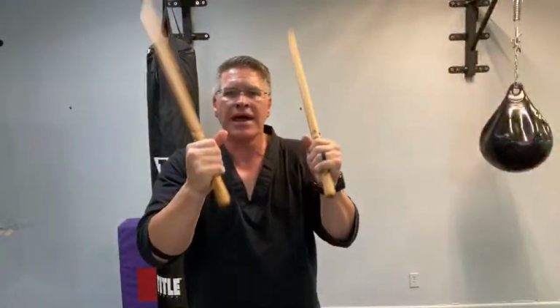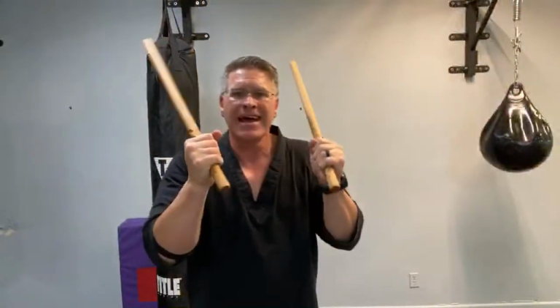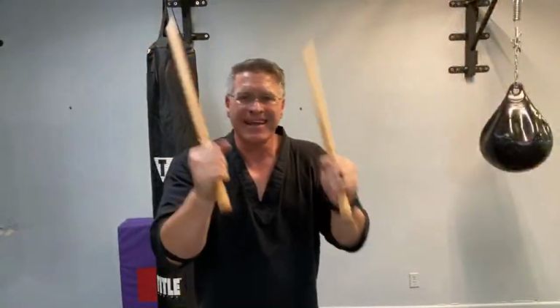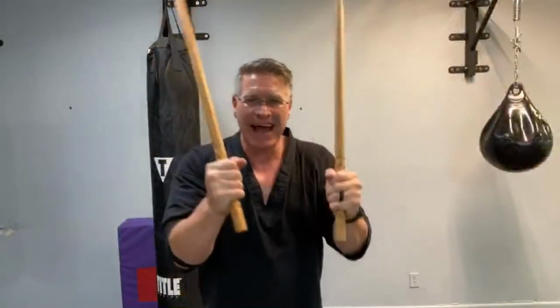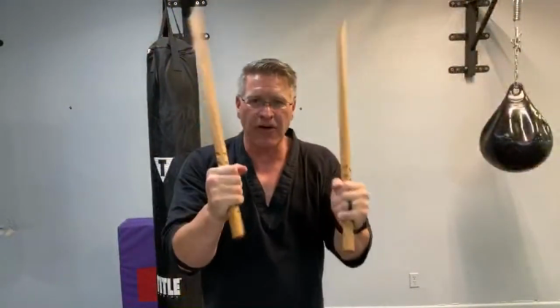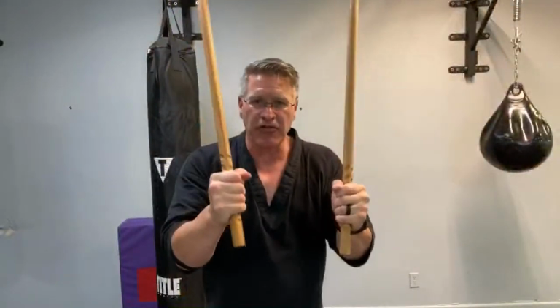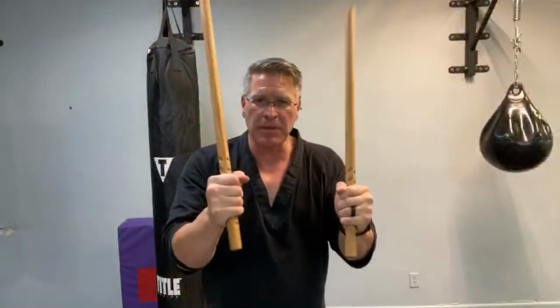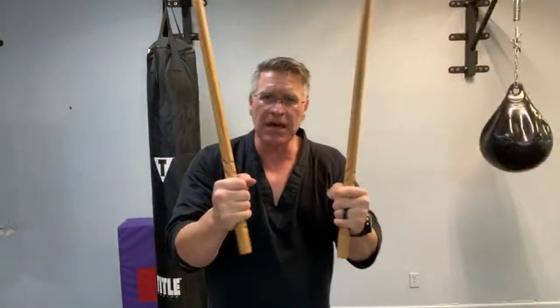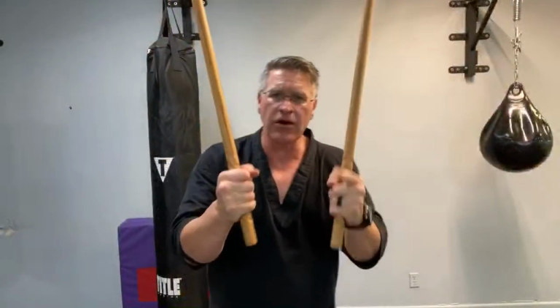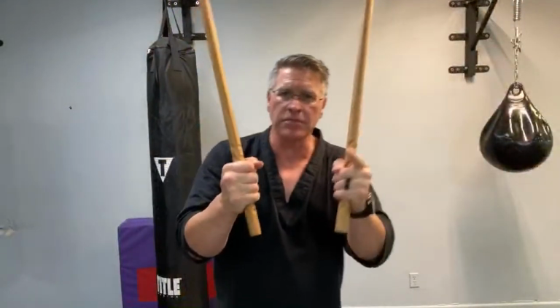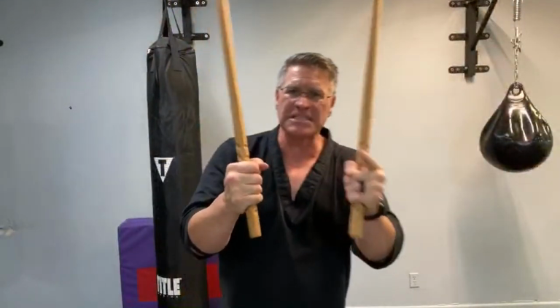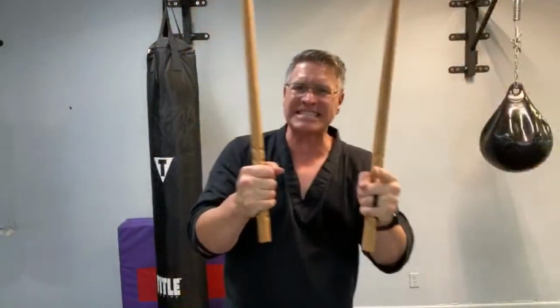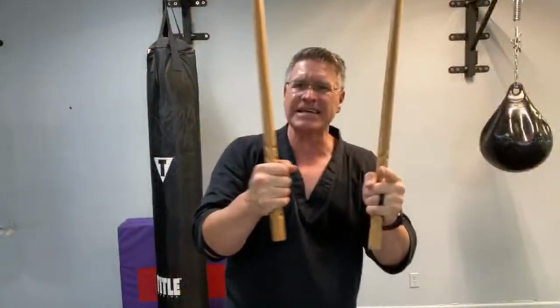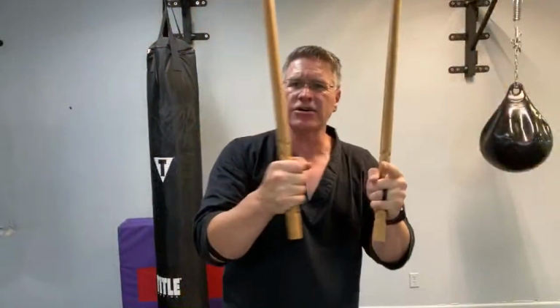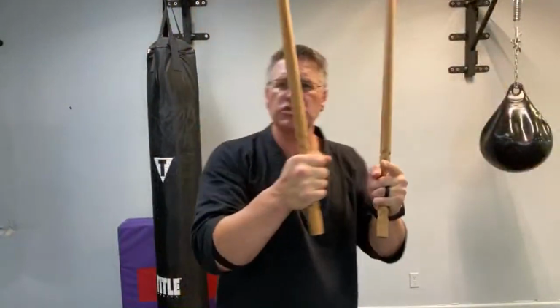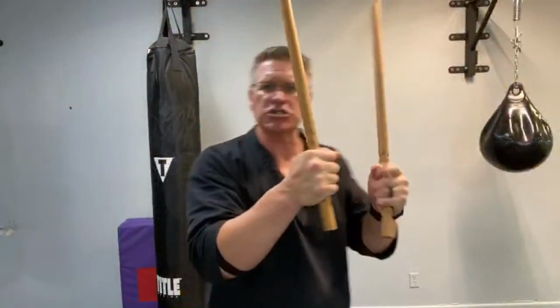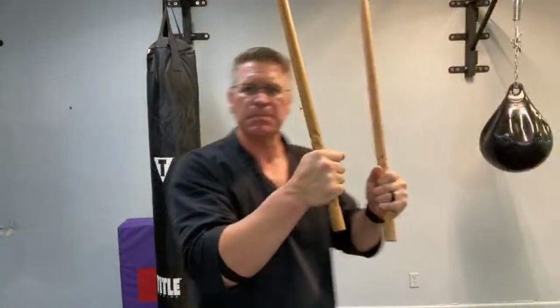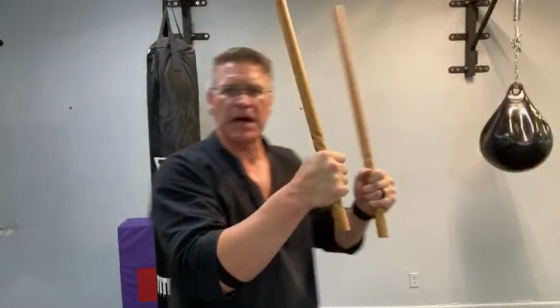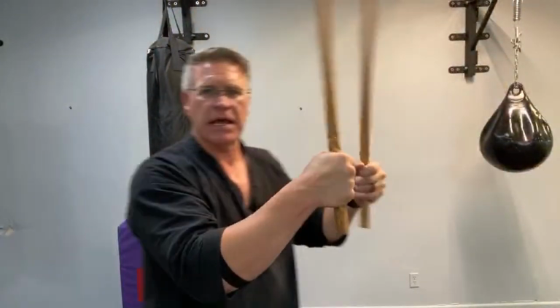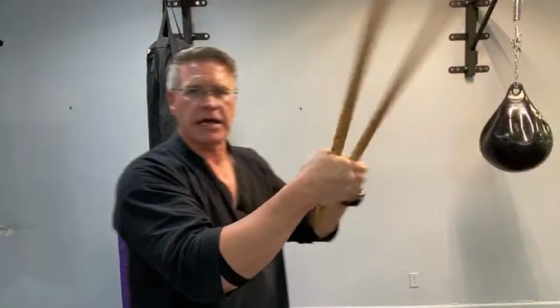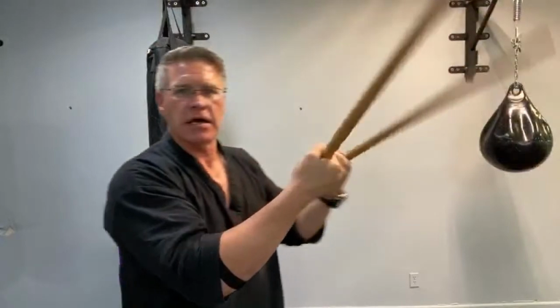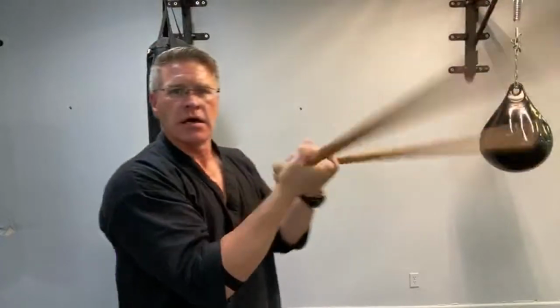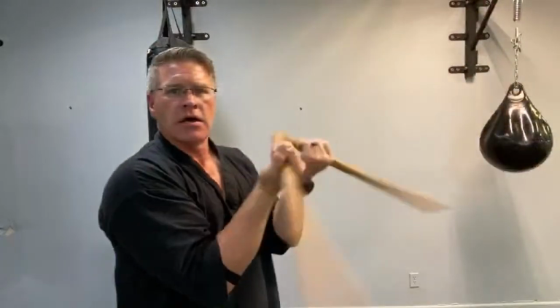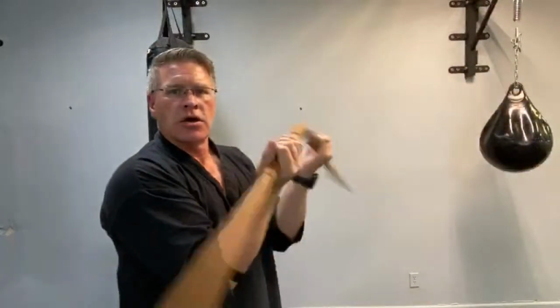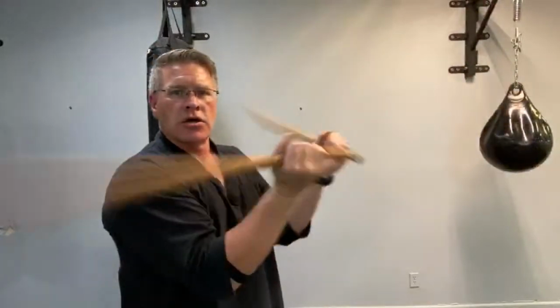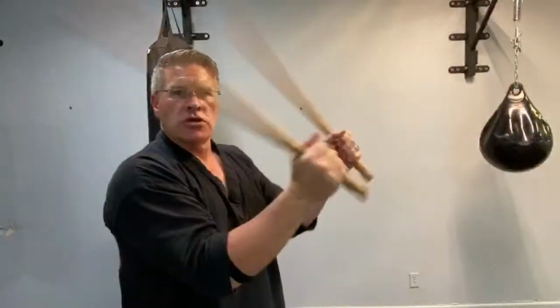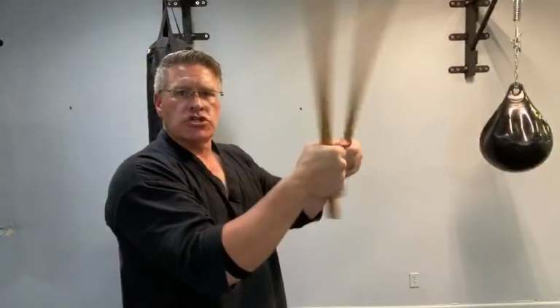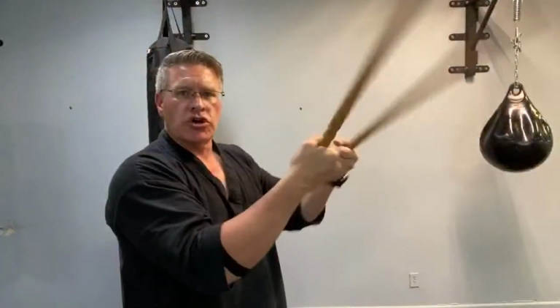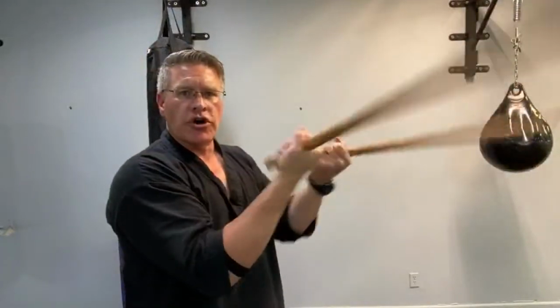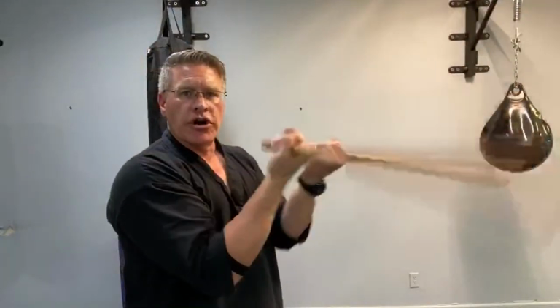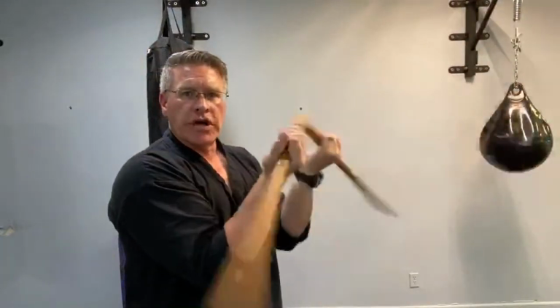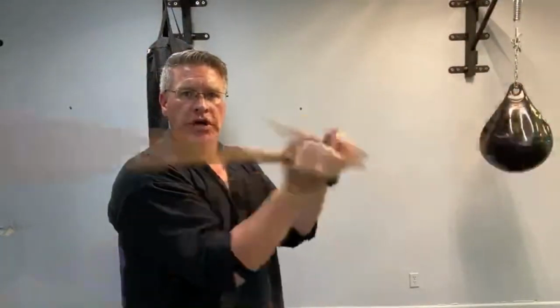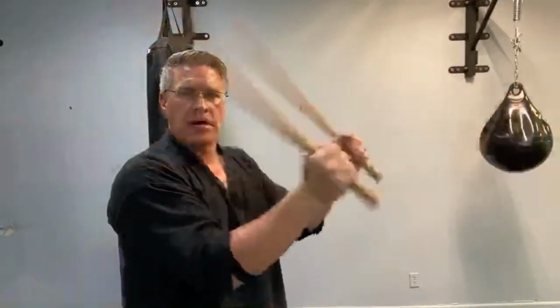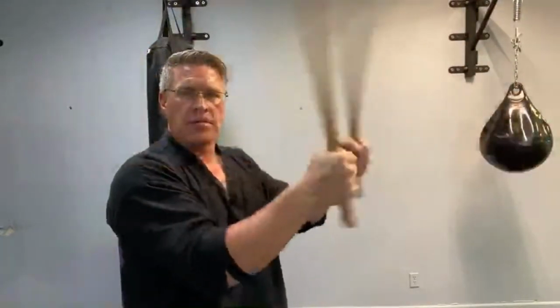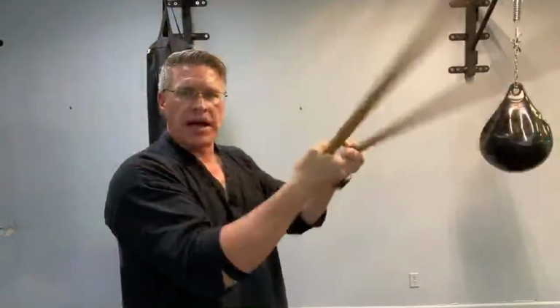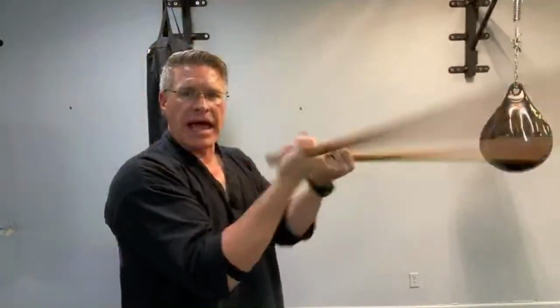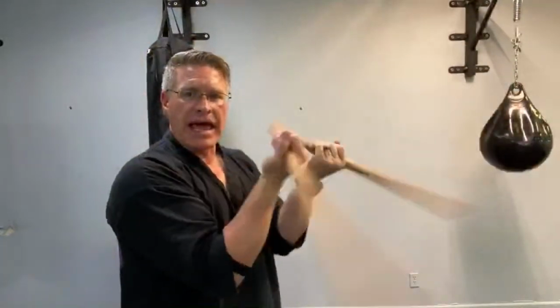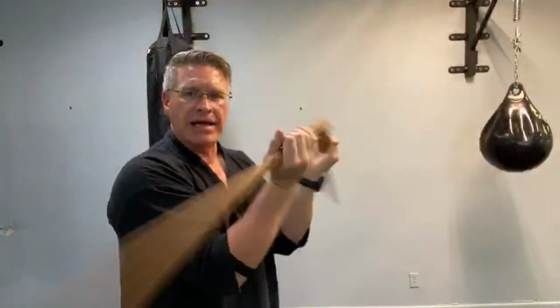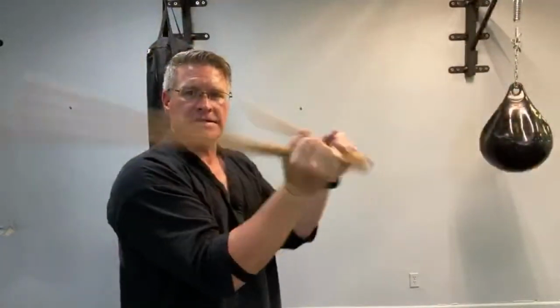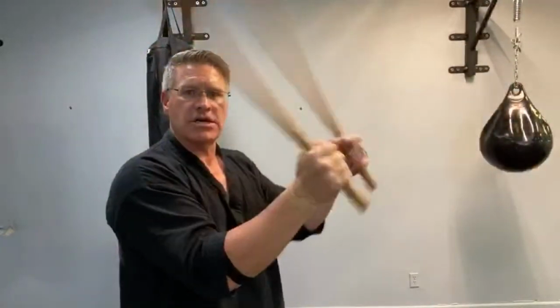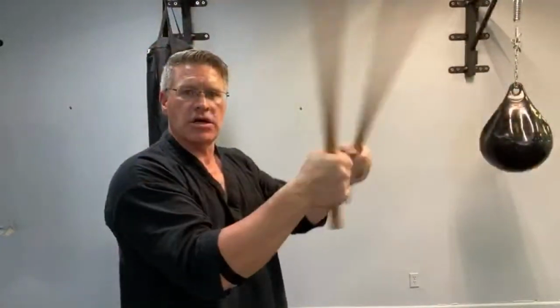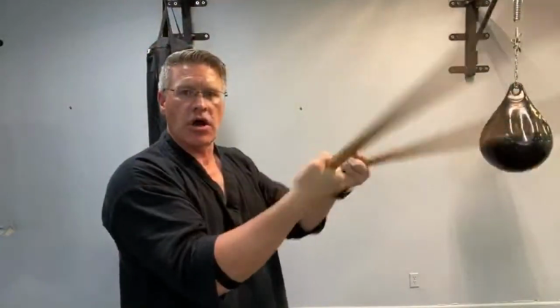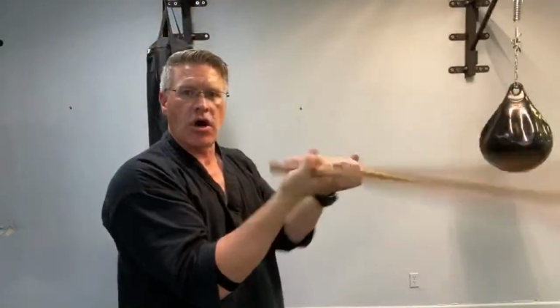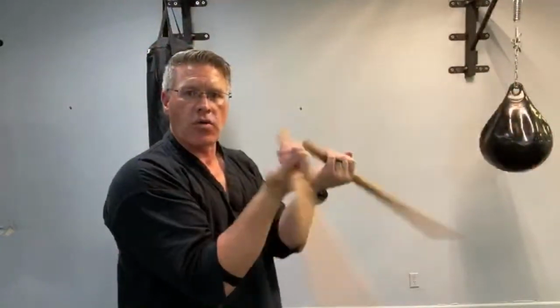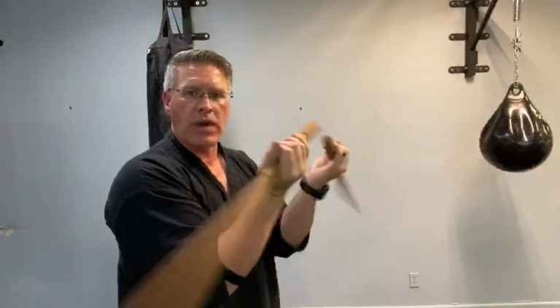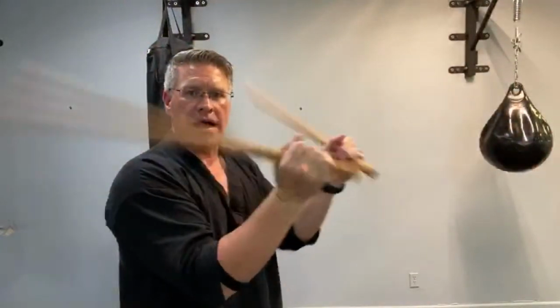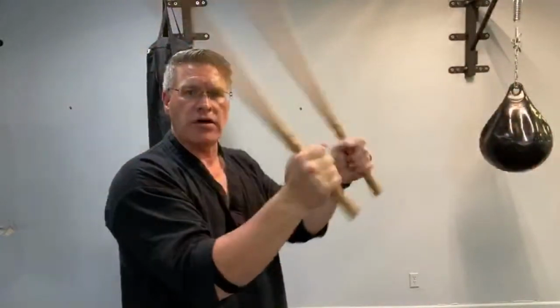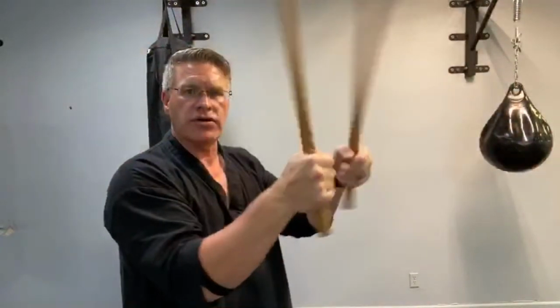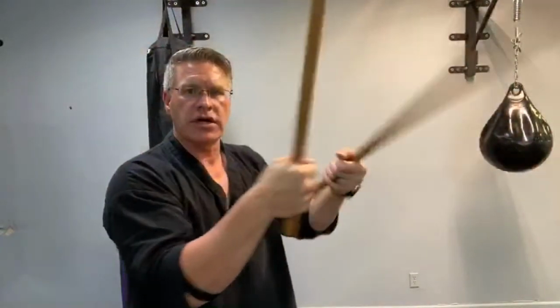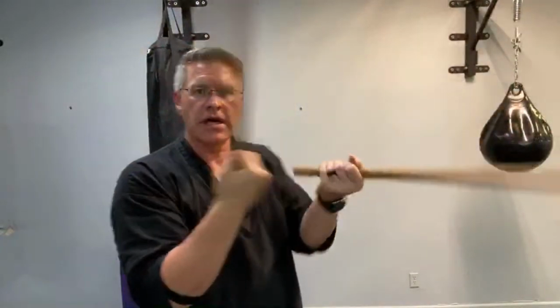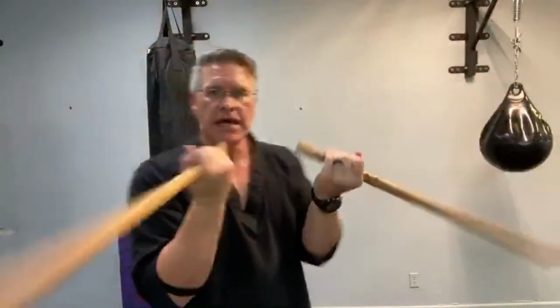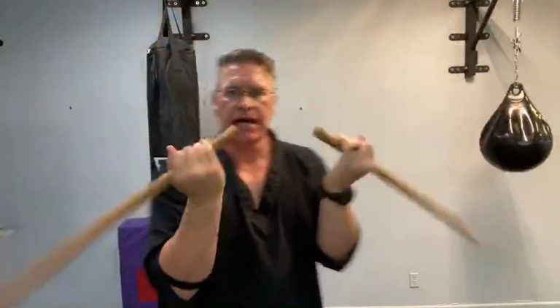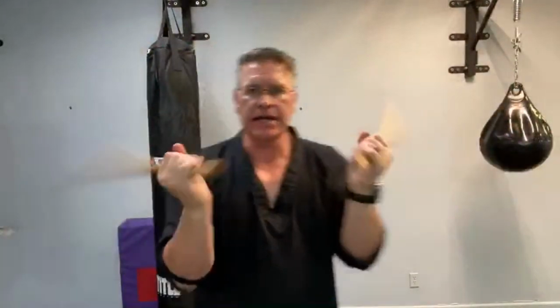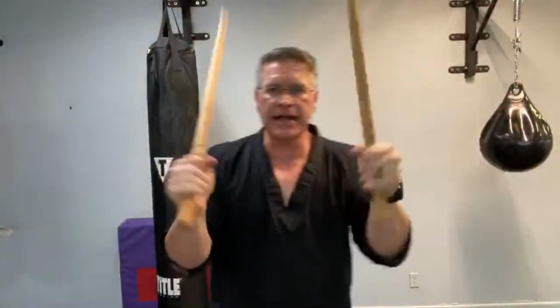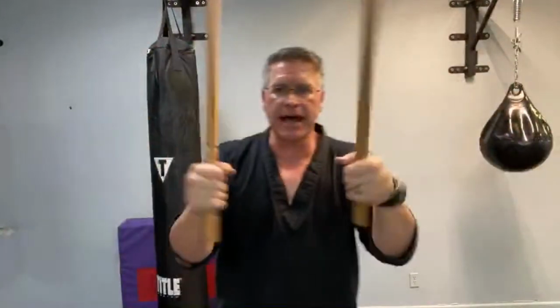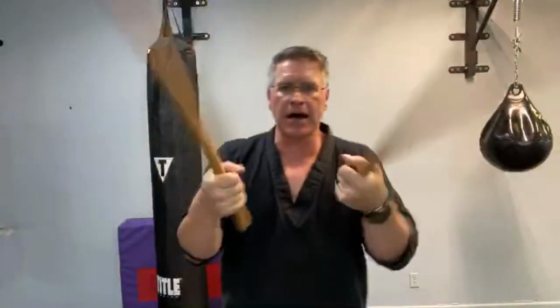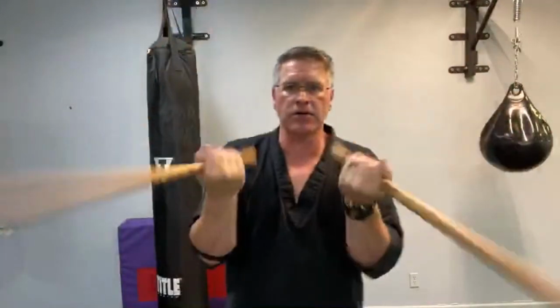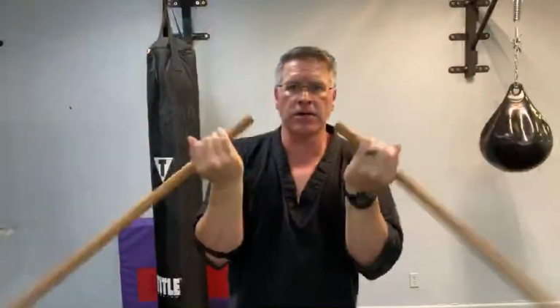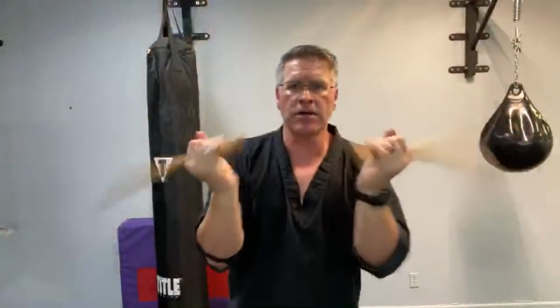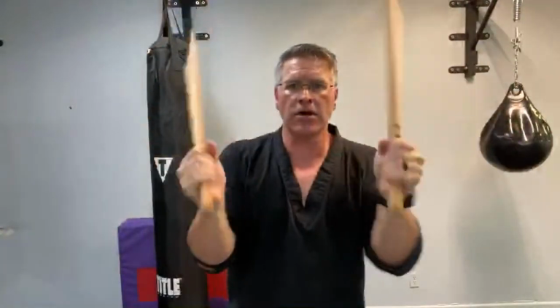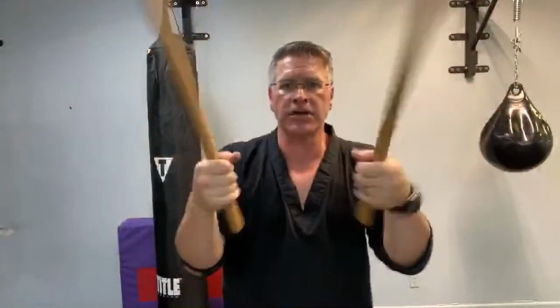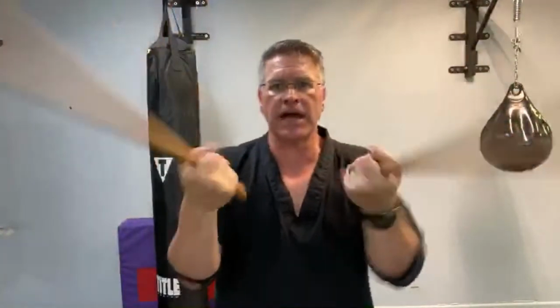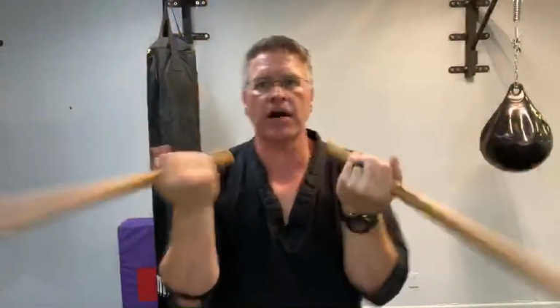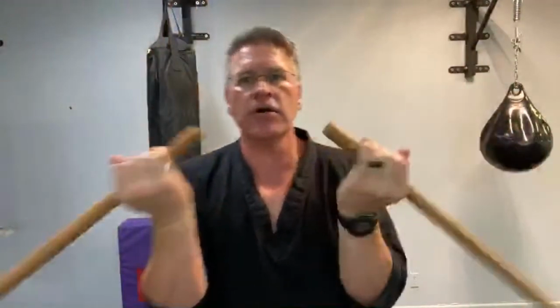From here I'm still spinning, turning my hands around and down.